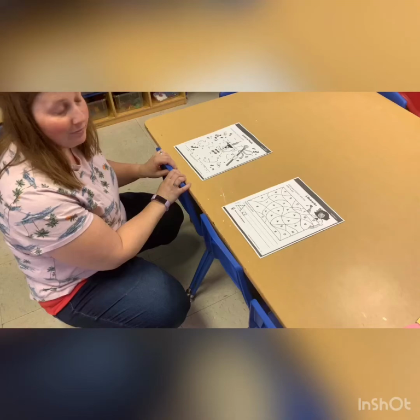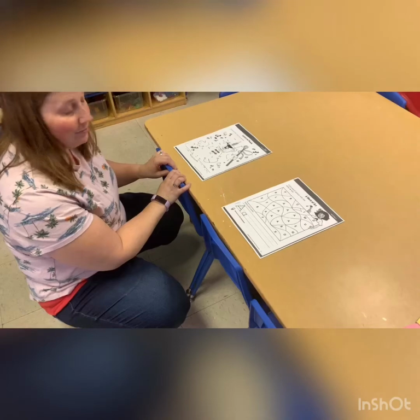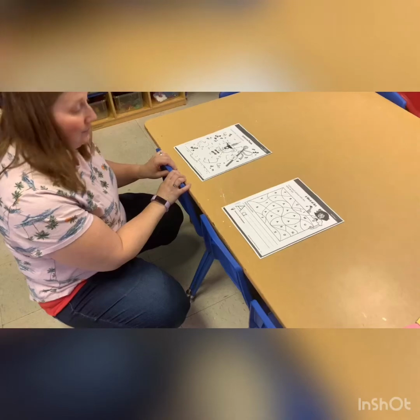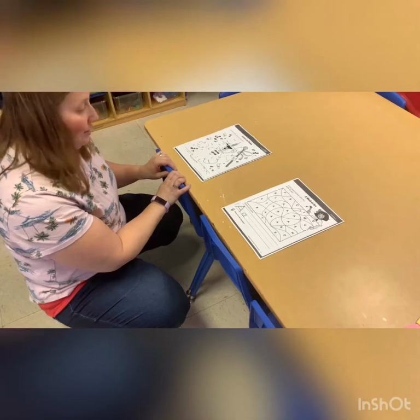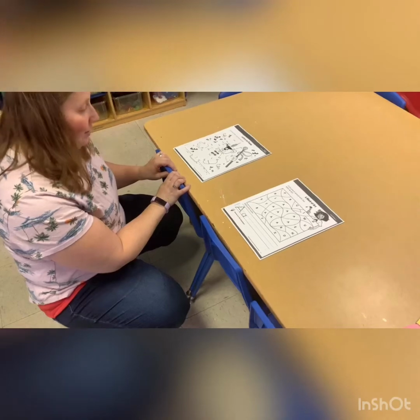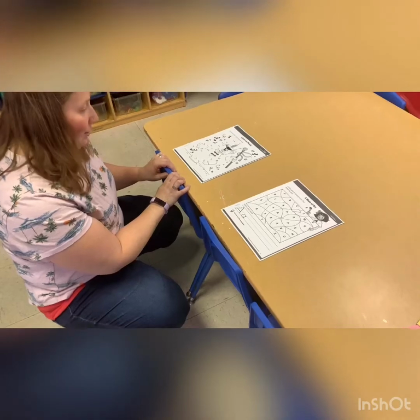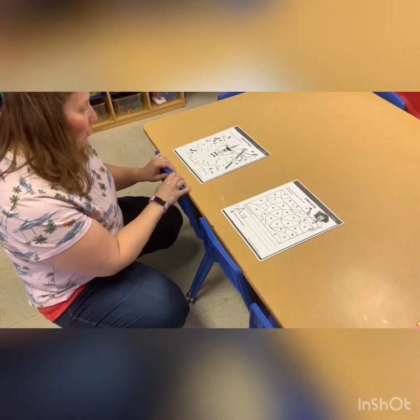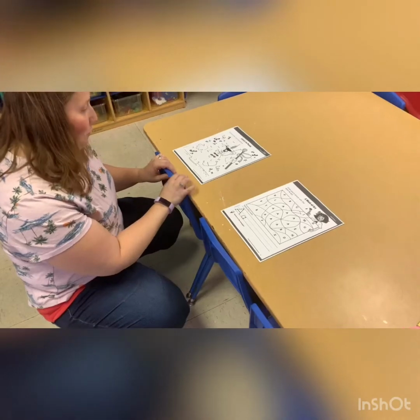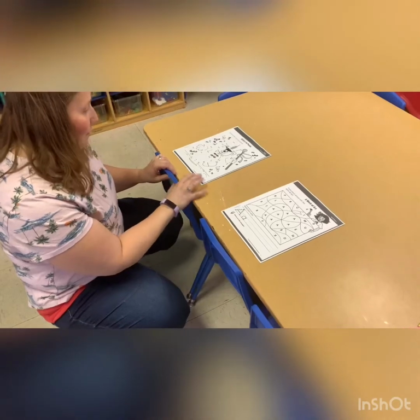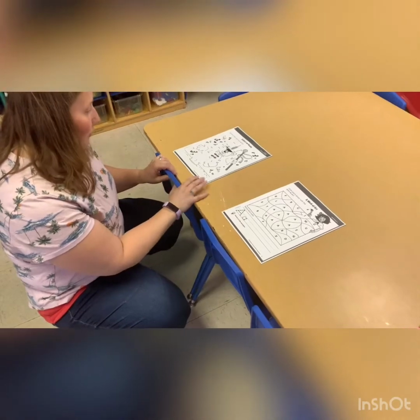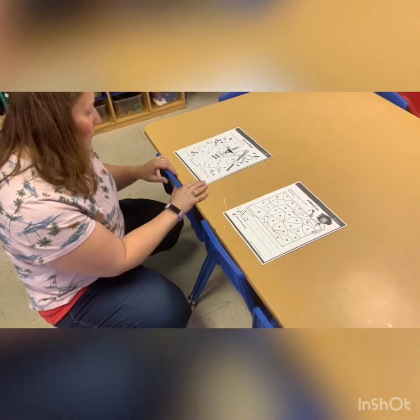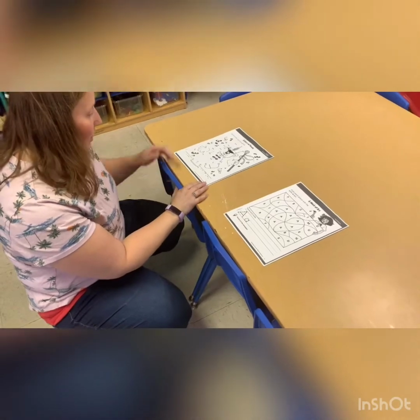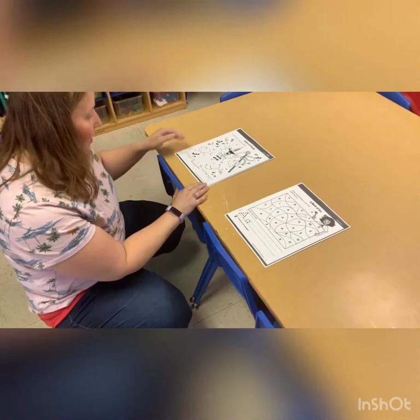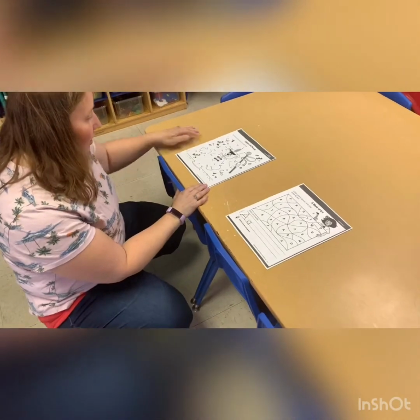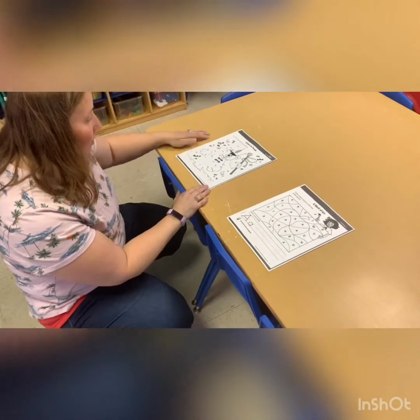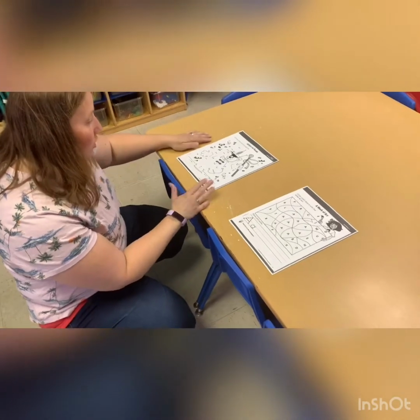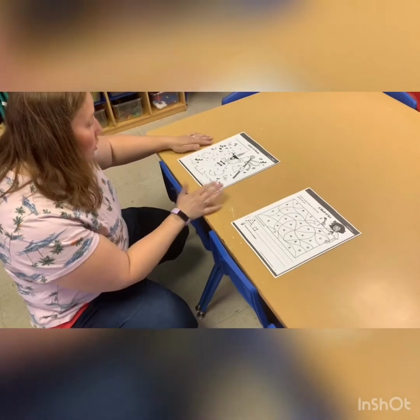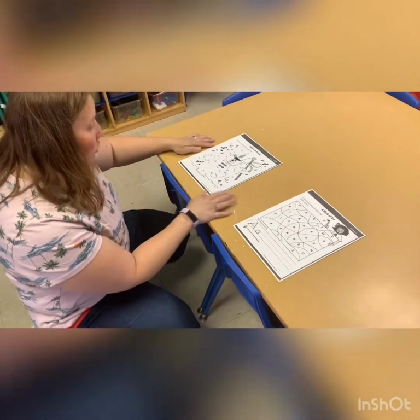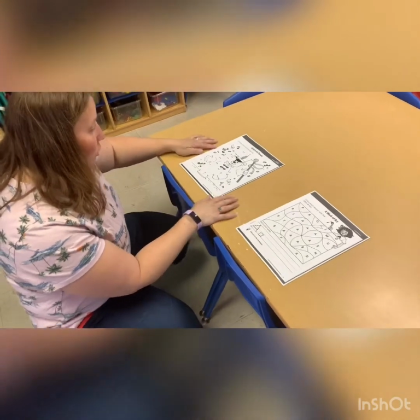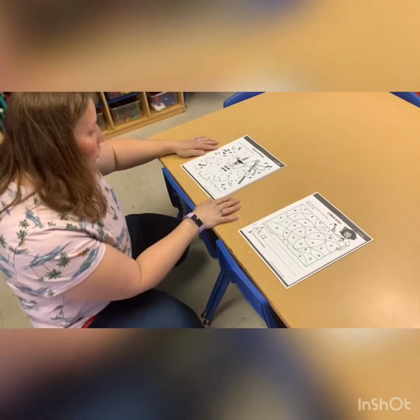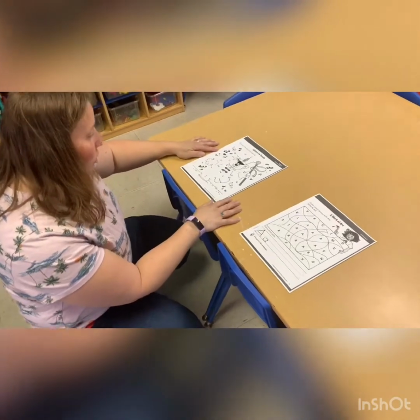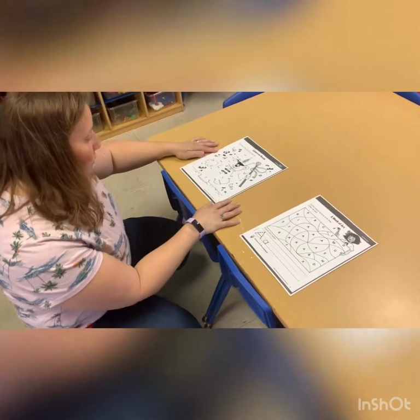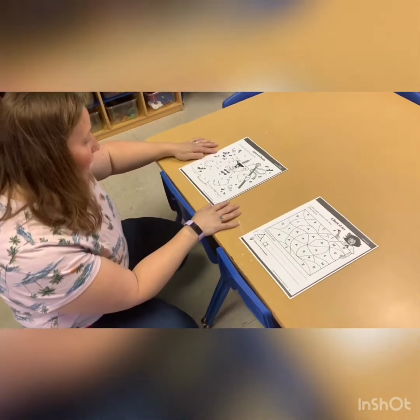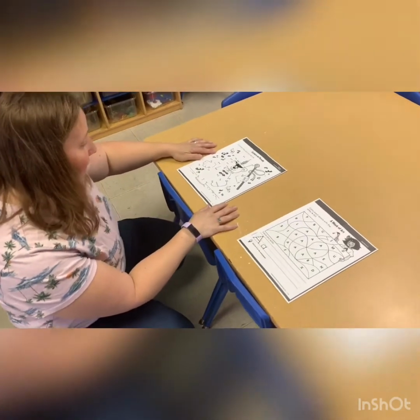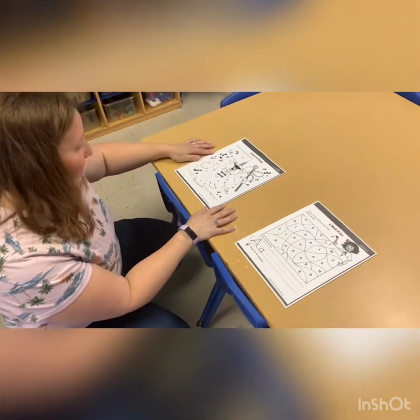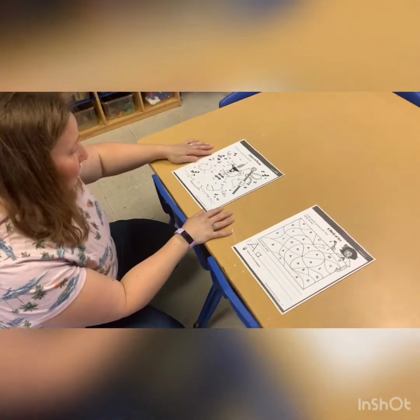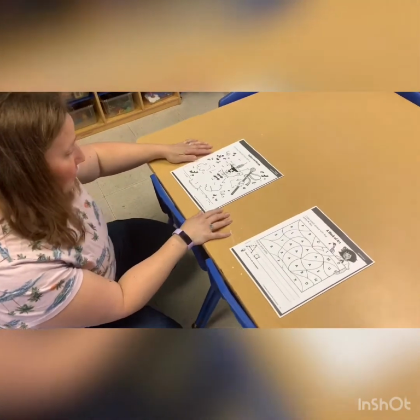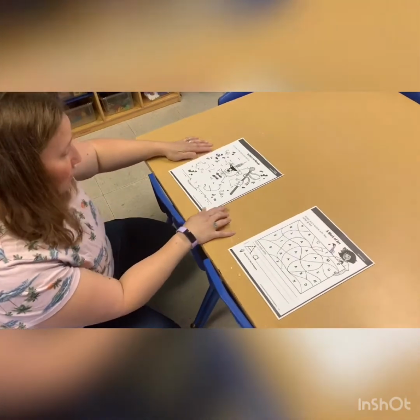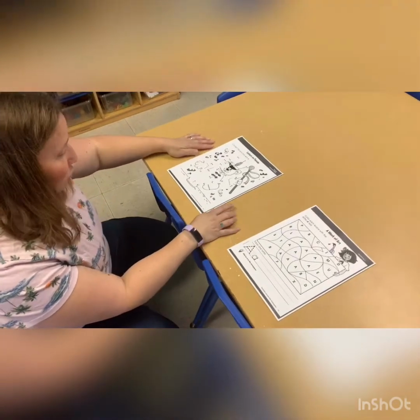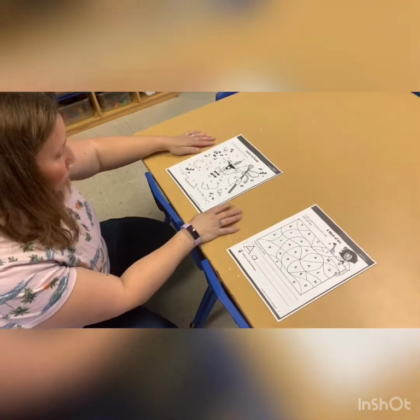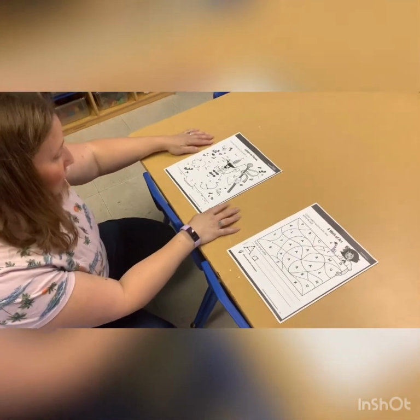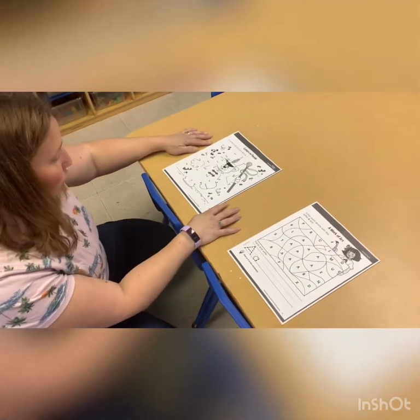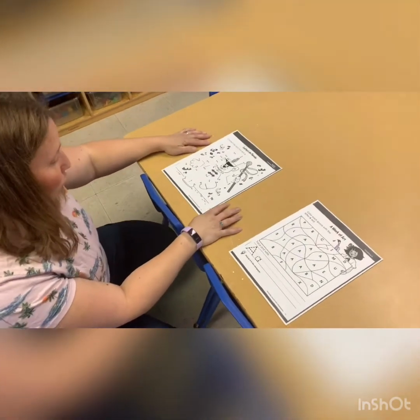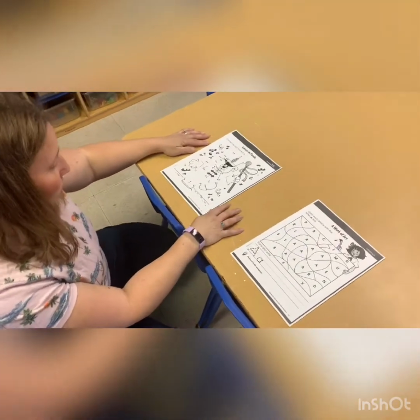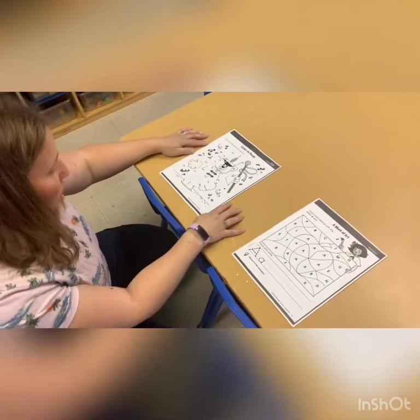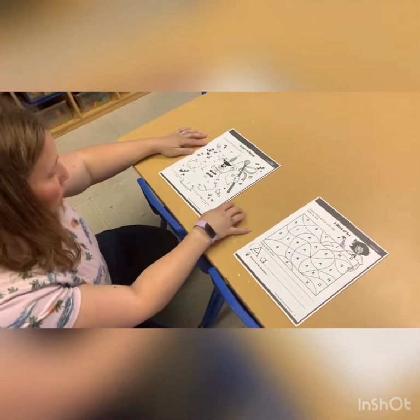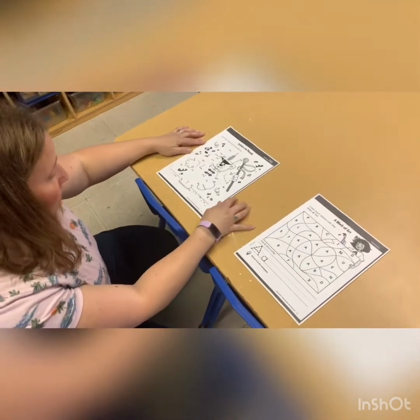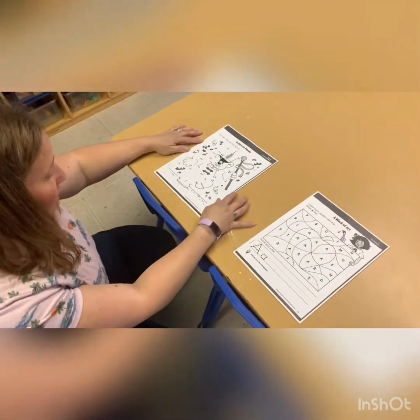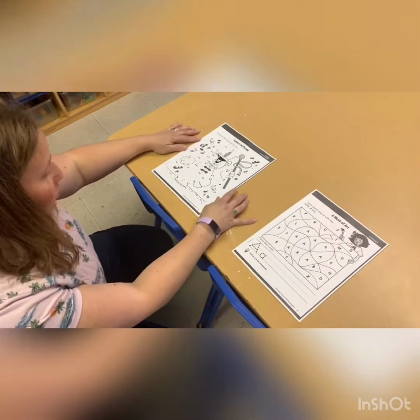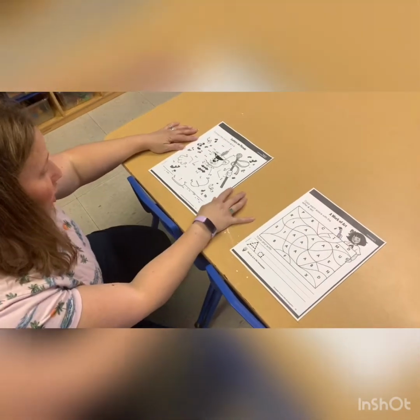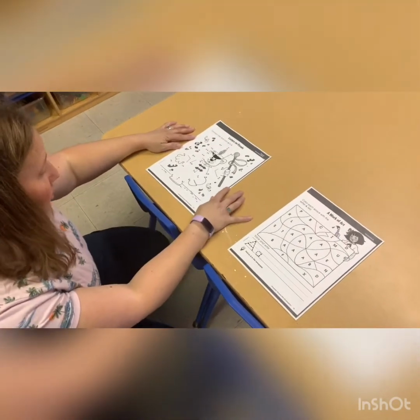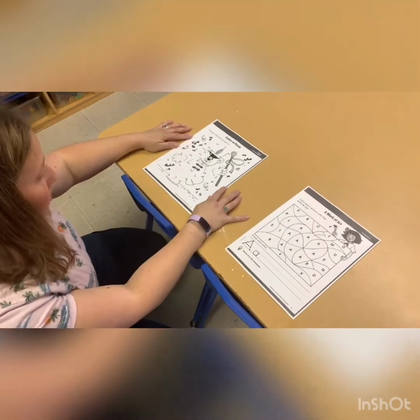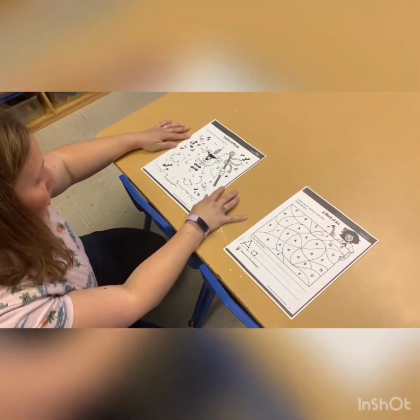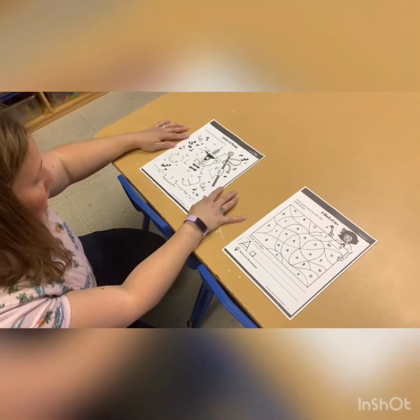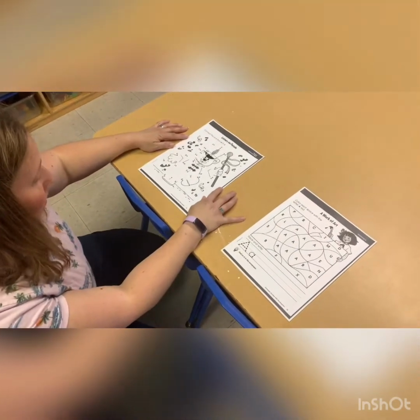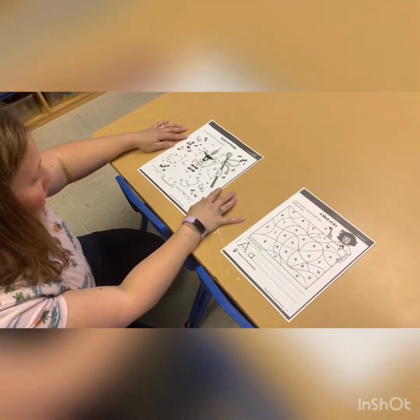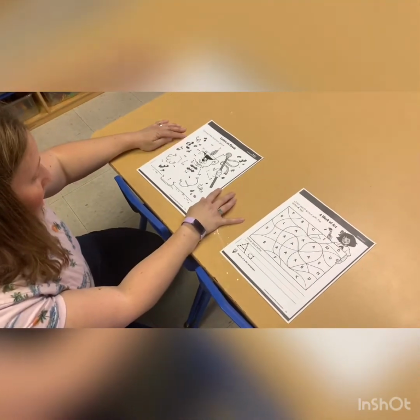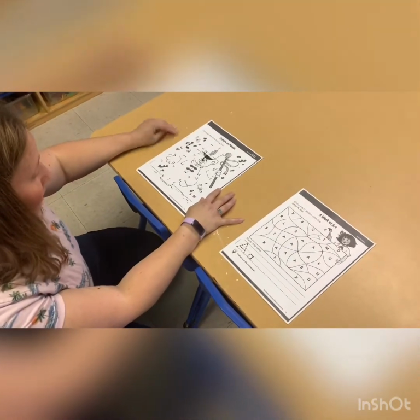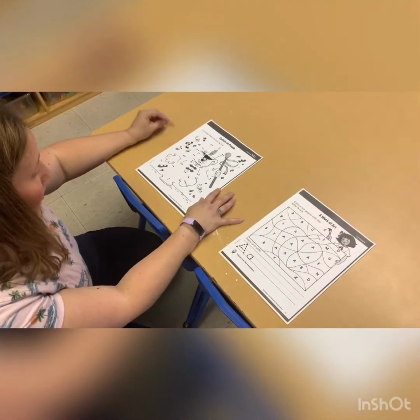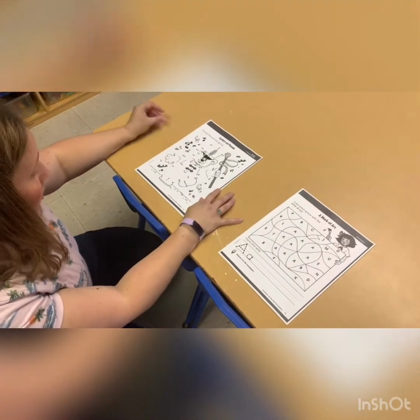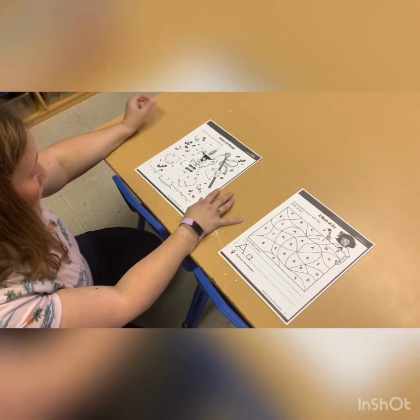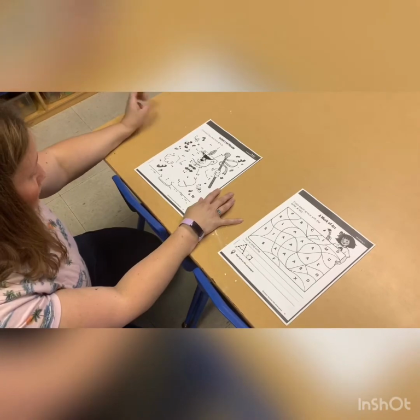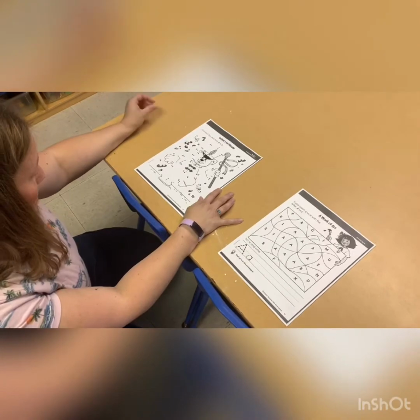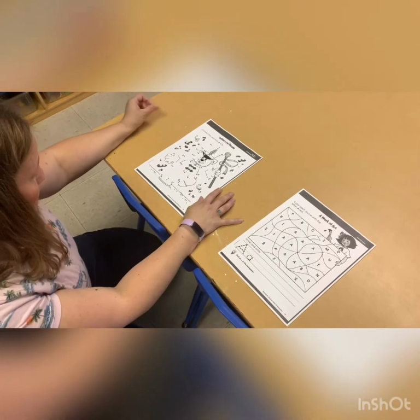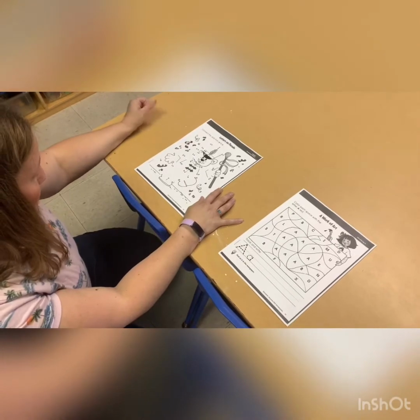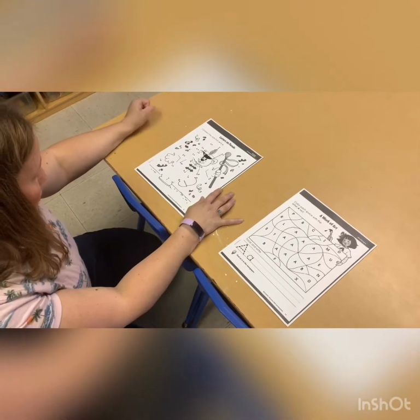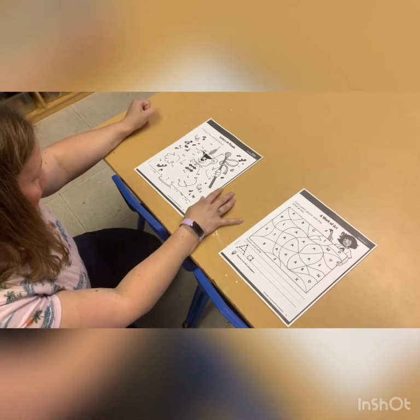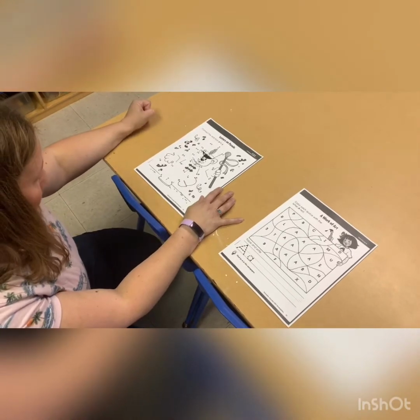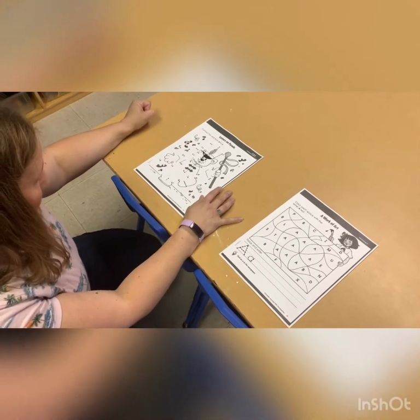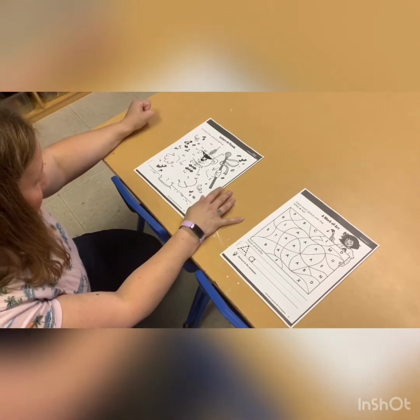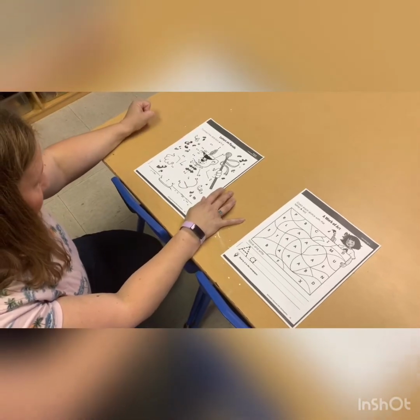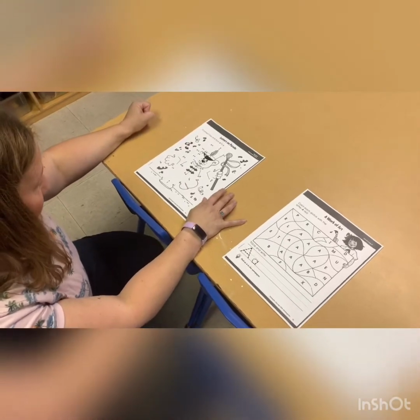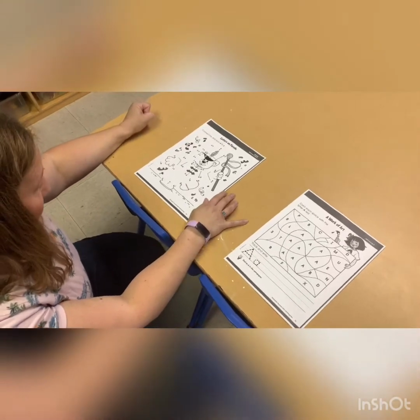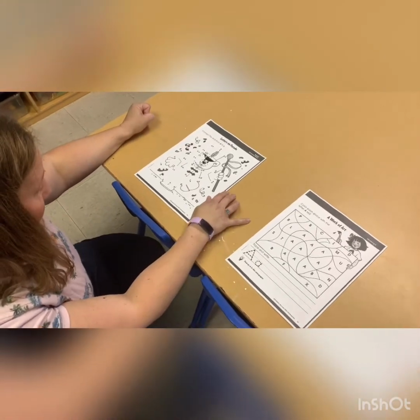Hello everybody. In our packet this week we'll be doing a dot-to-dot letter. We'll start with the A.